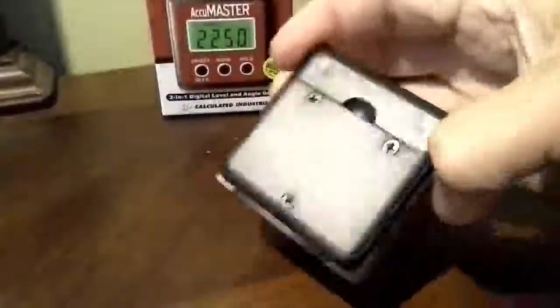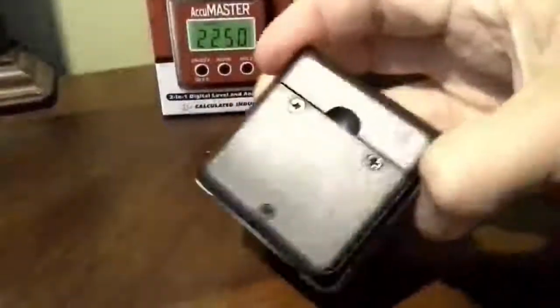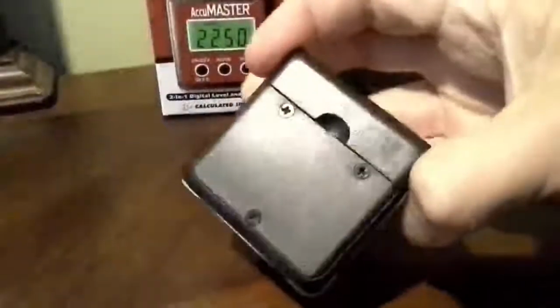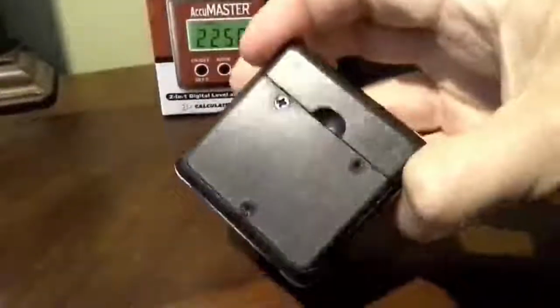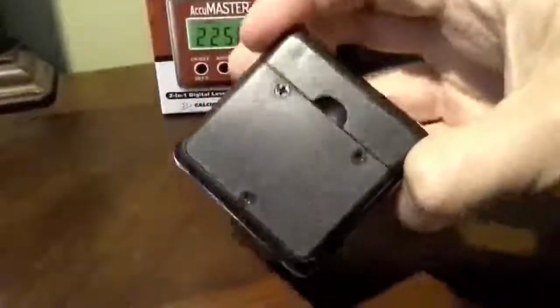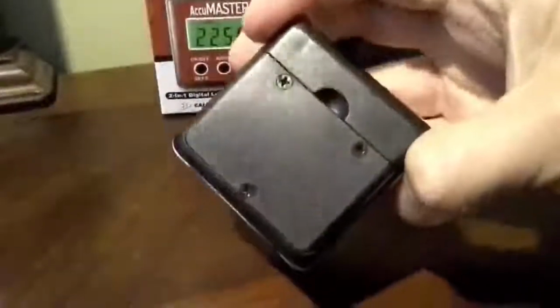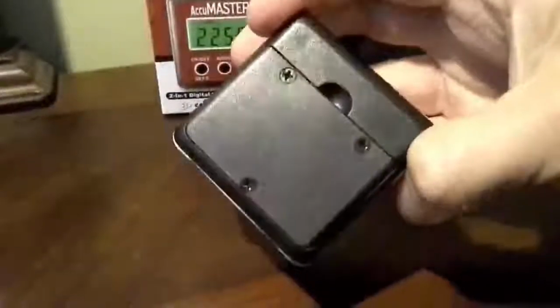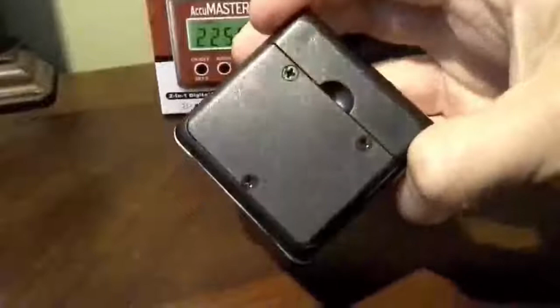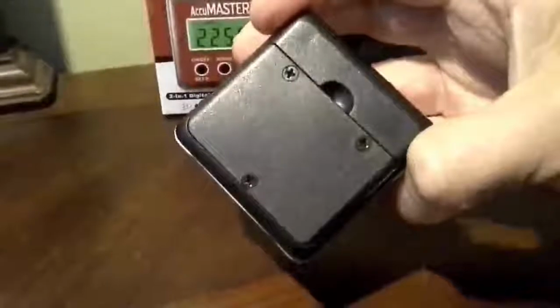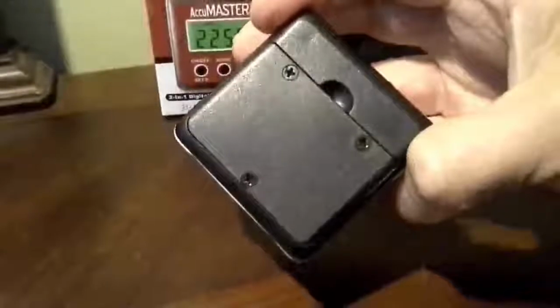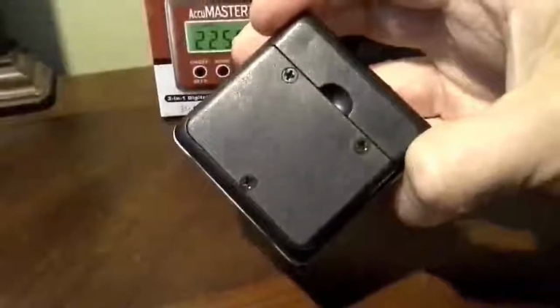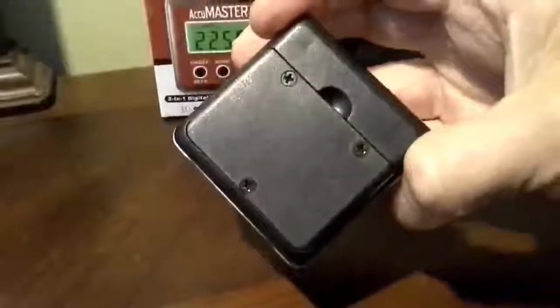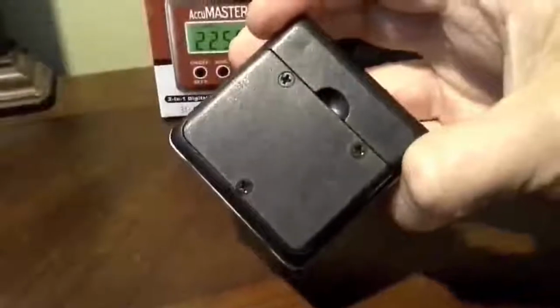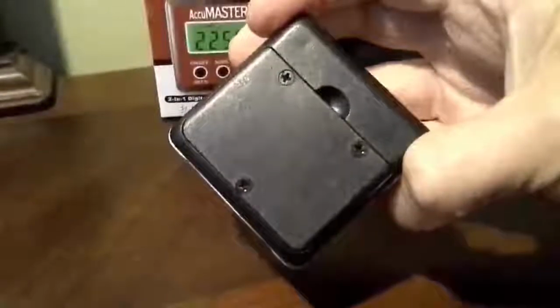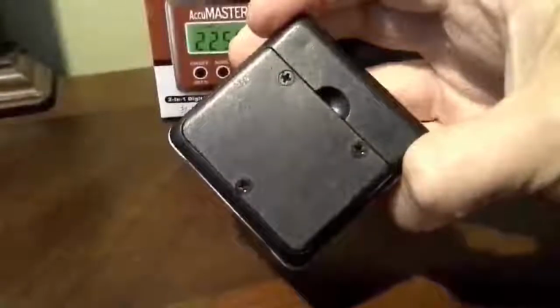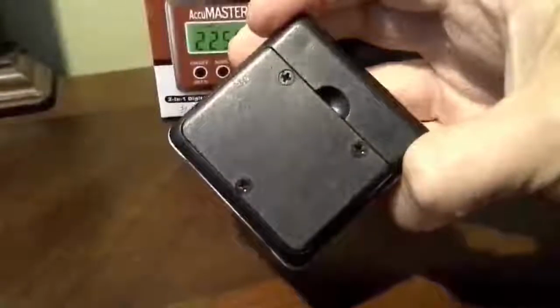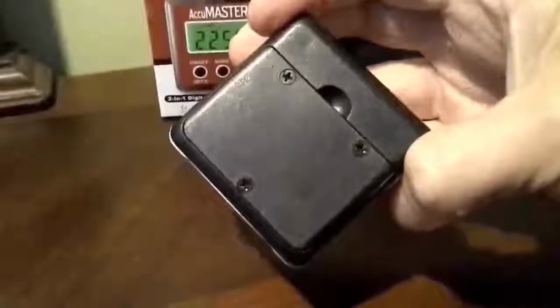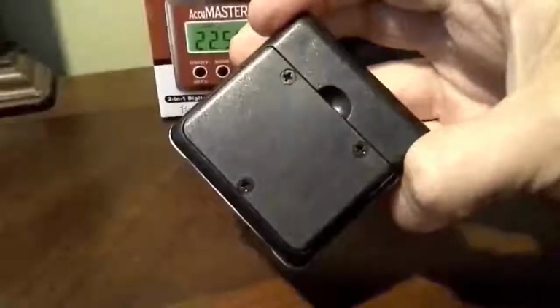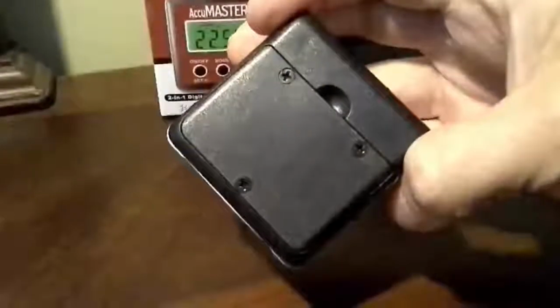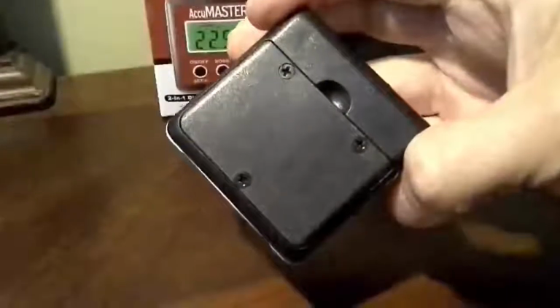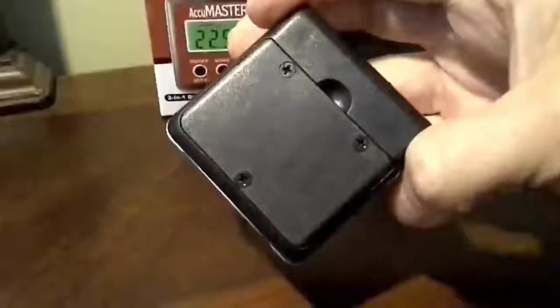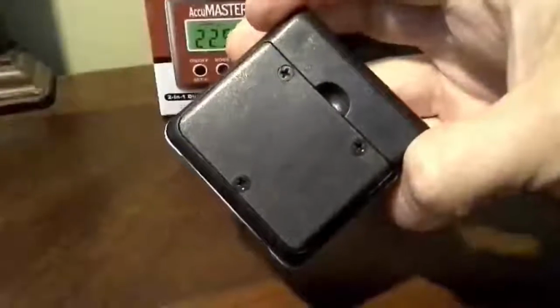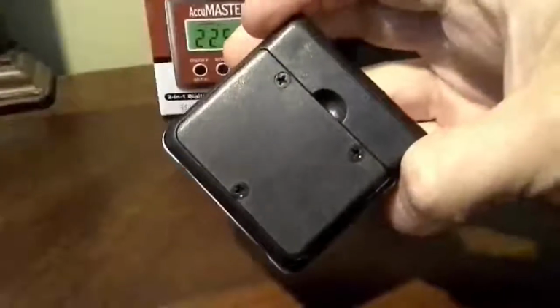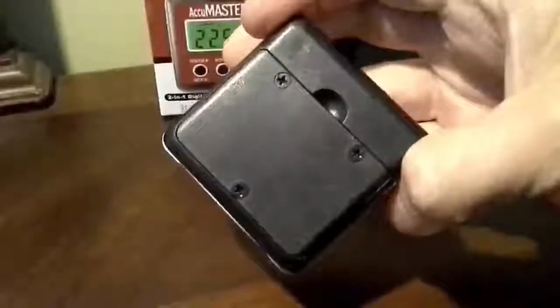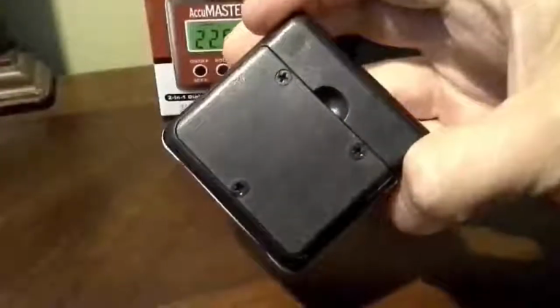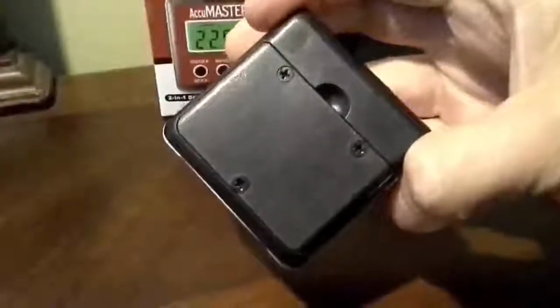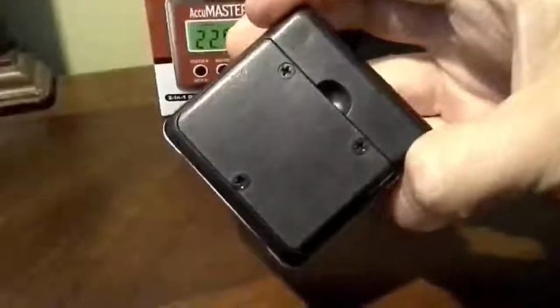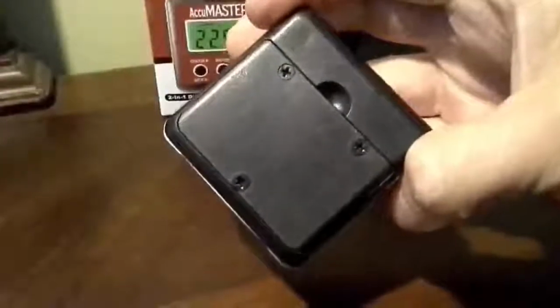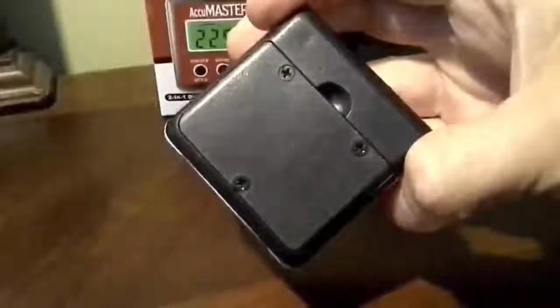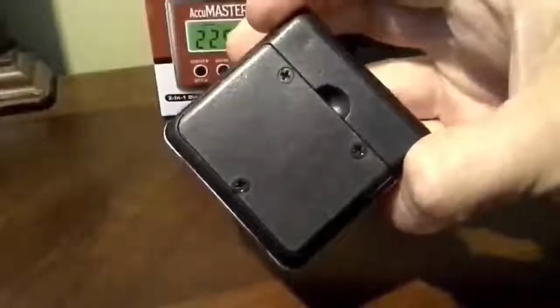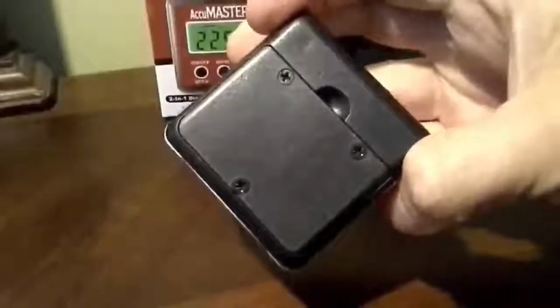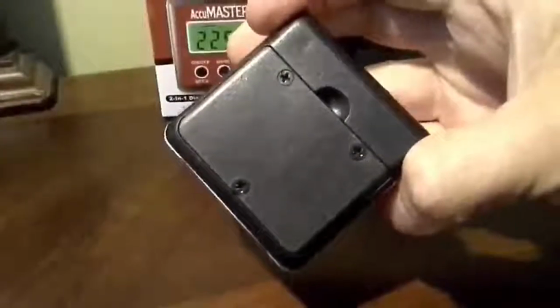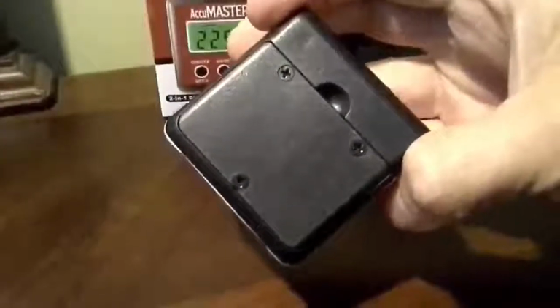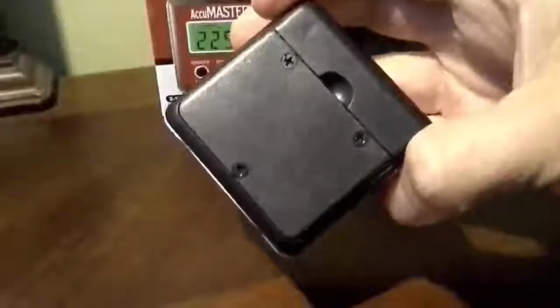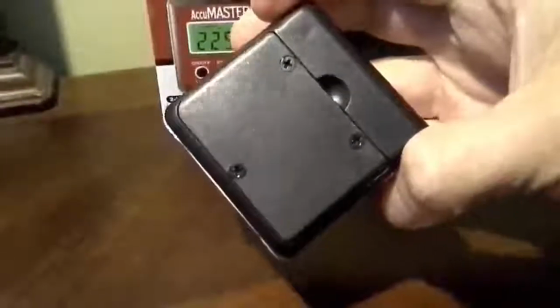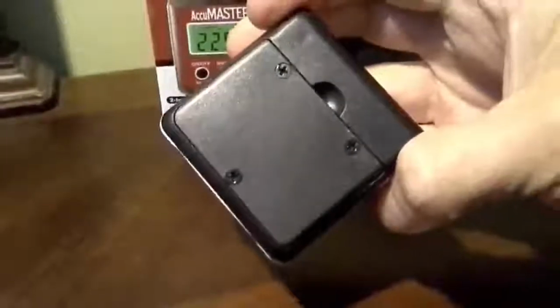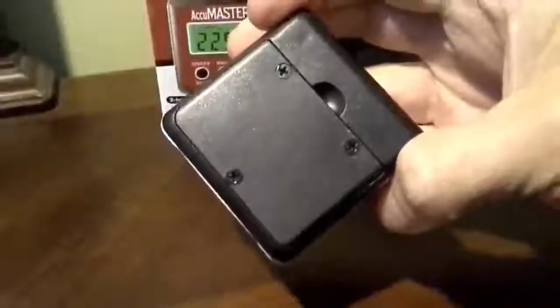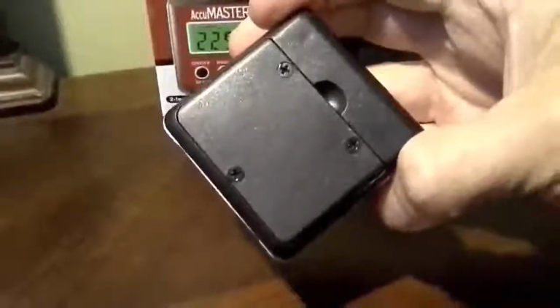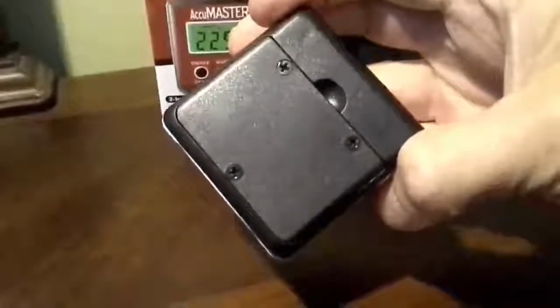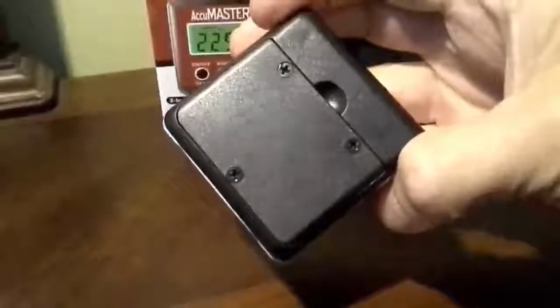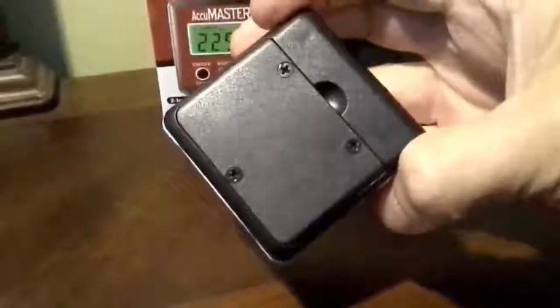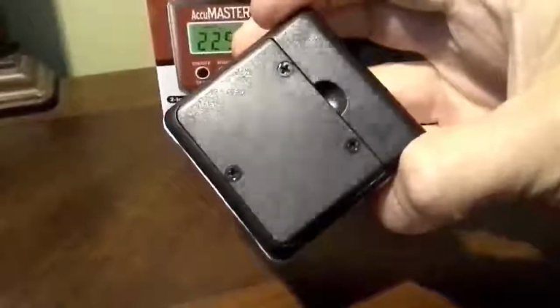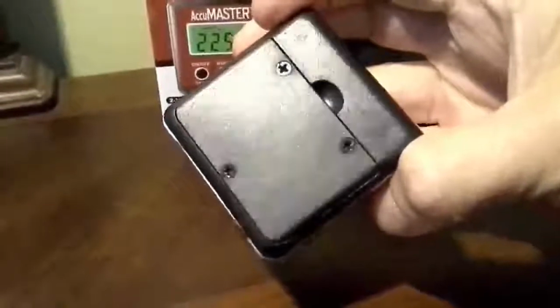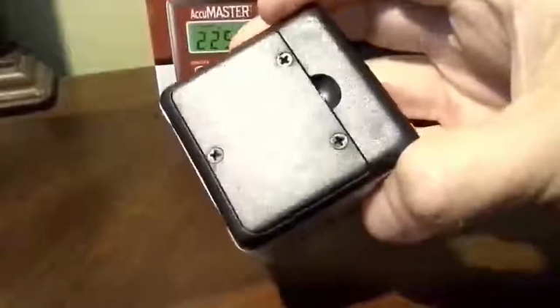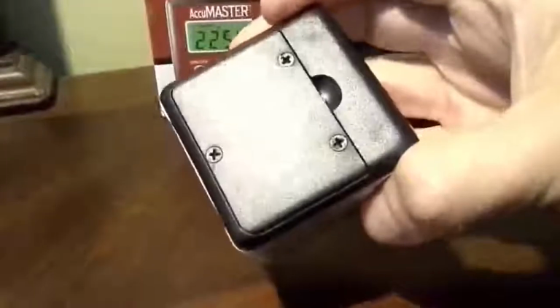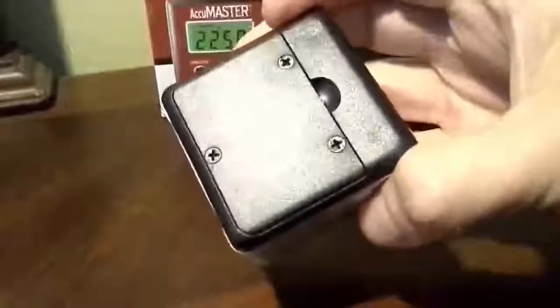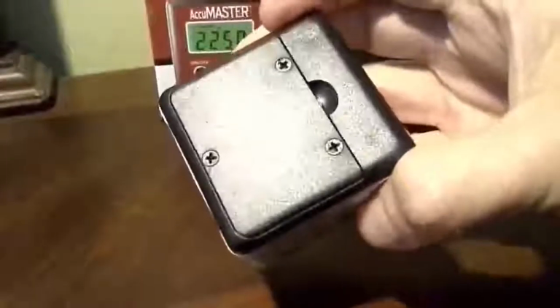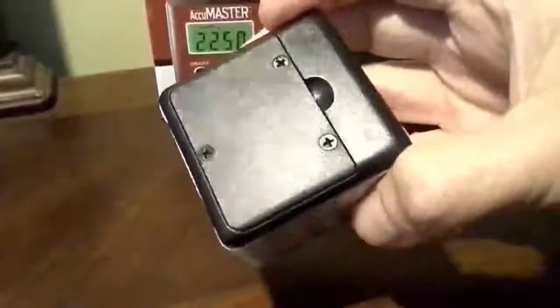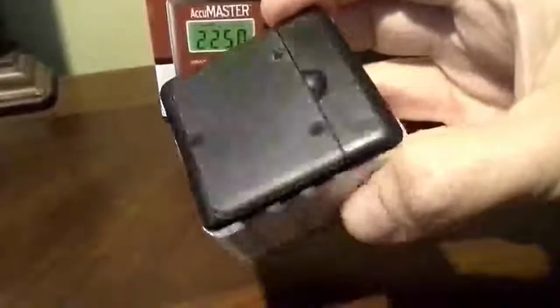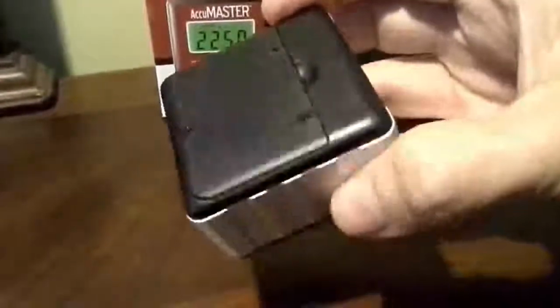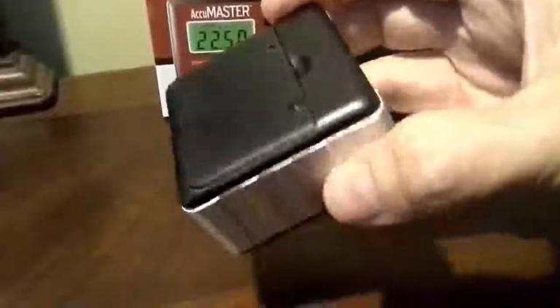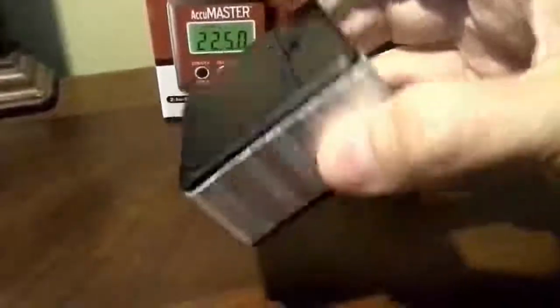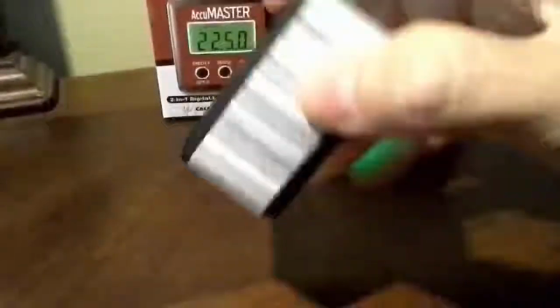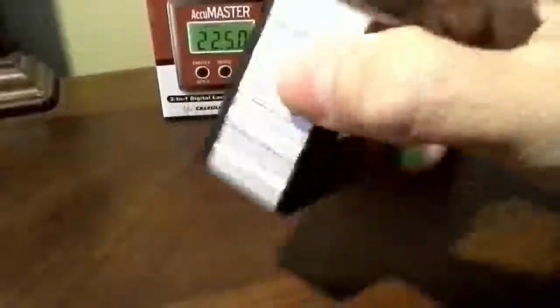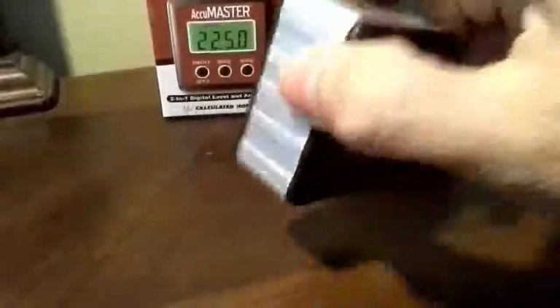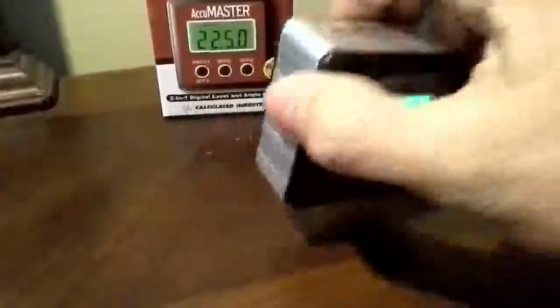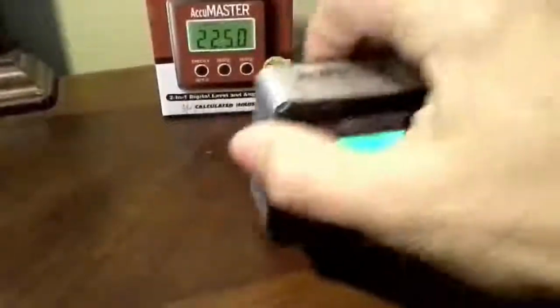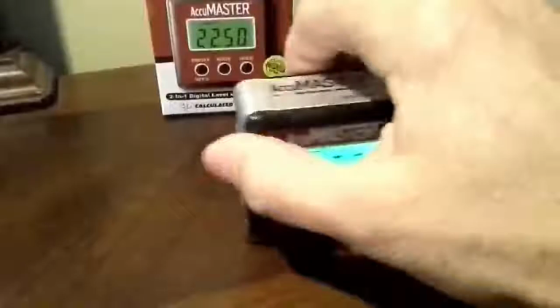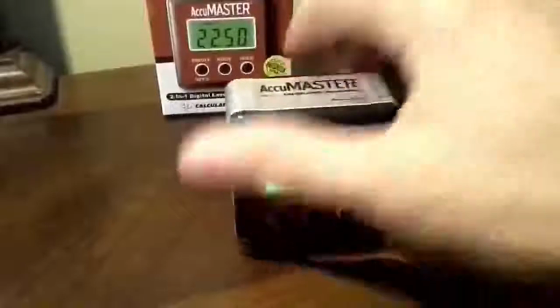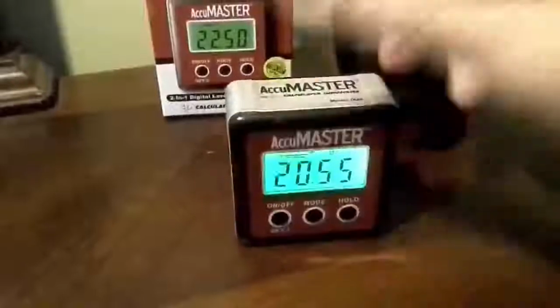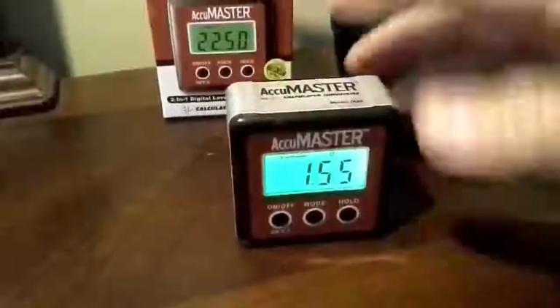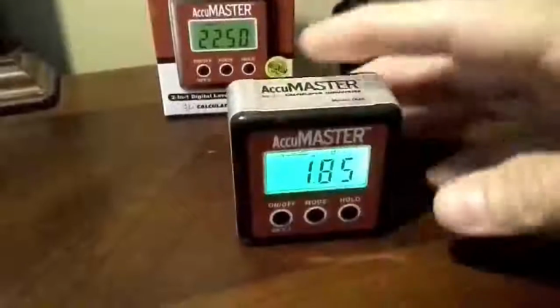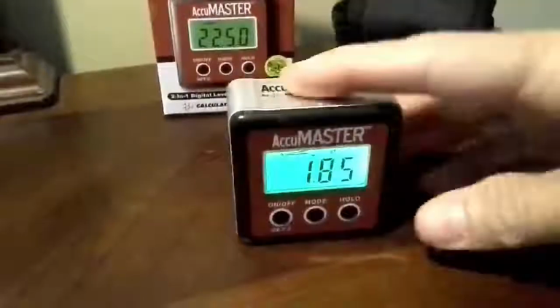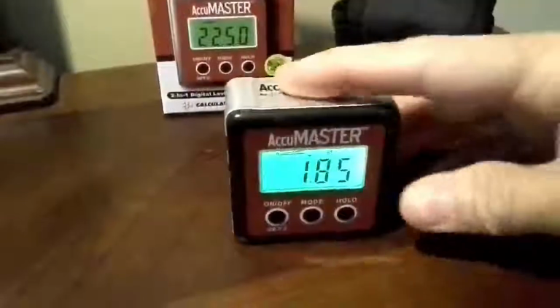There are three screws on the back holding two AAA batteries, which is a big plus — no watch batteries or anything to deal with.